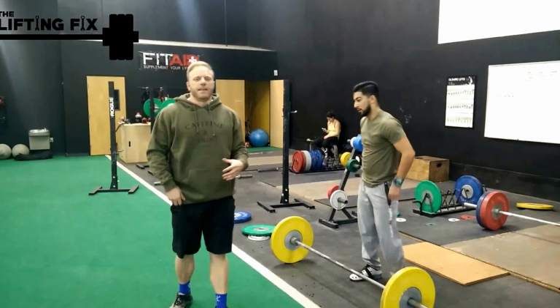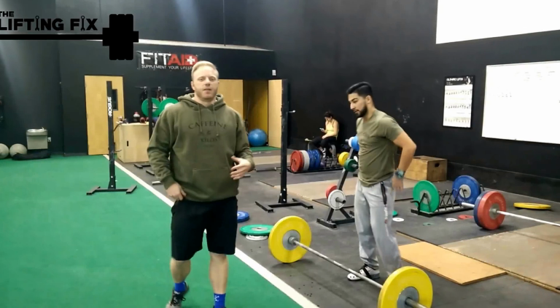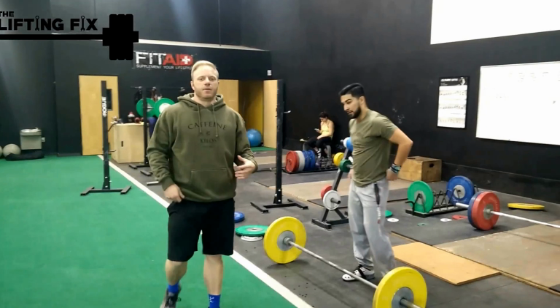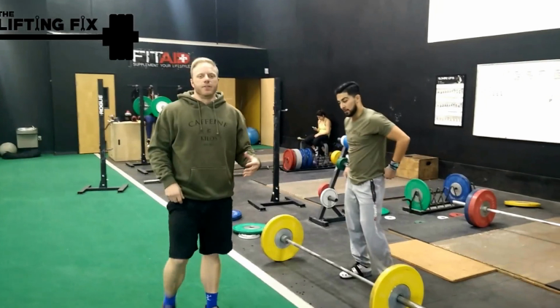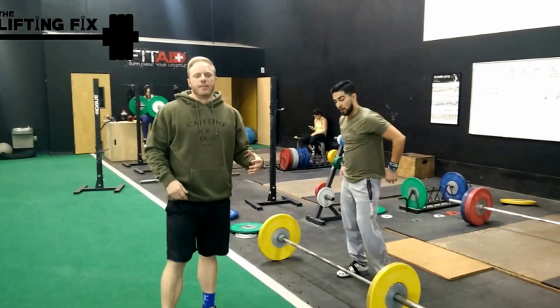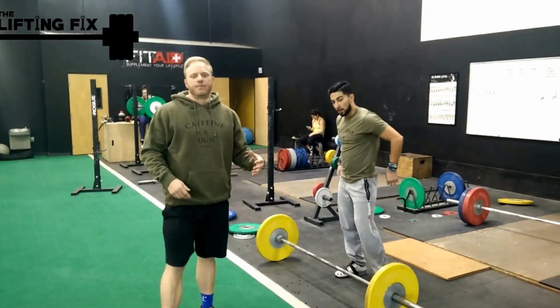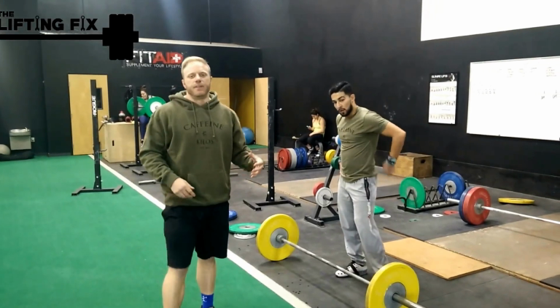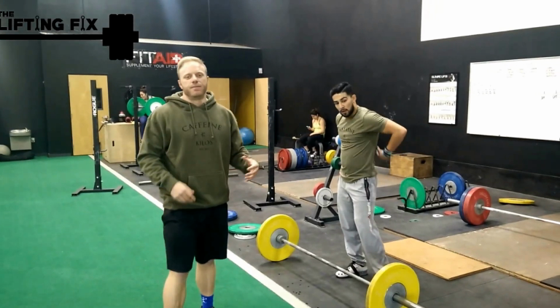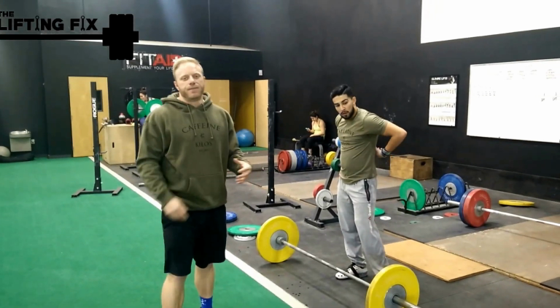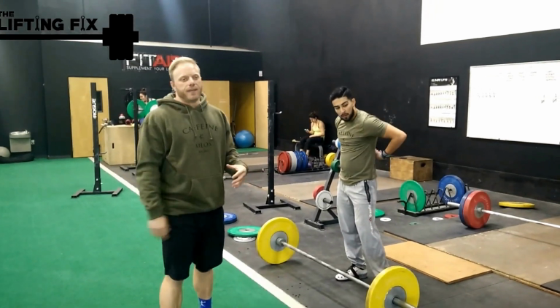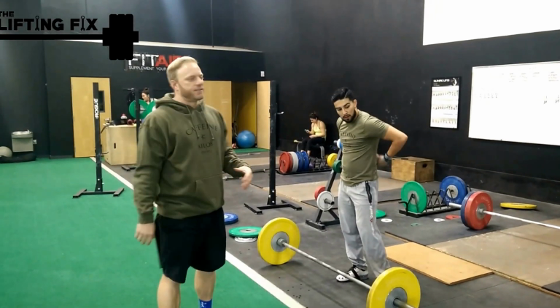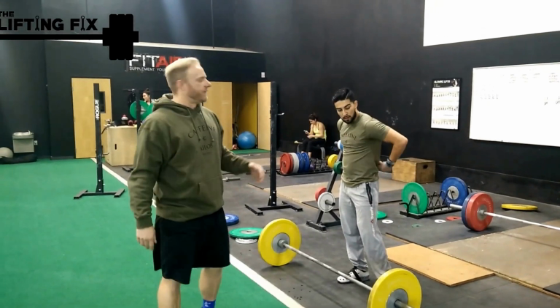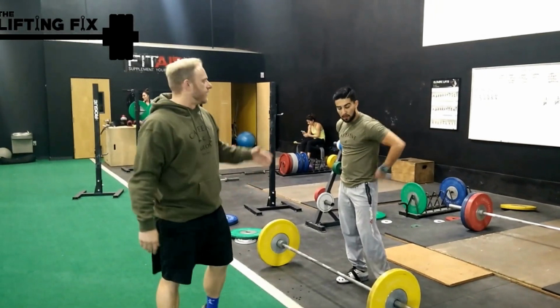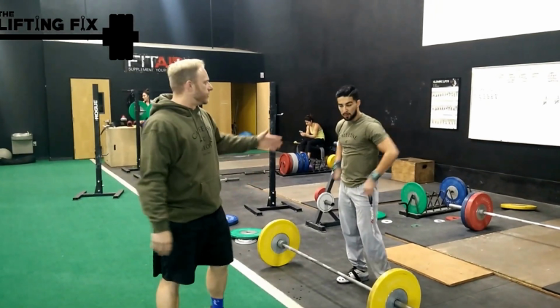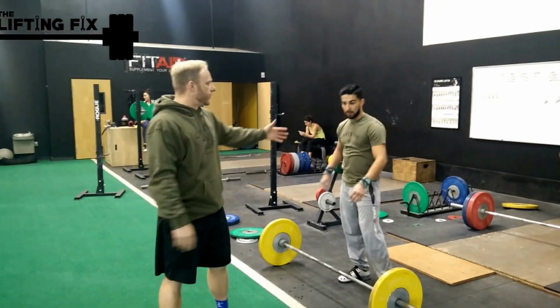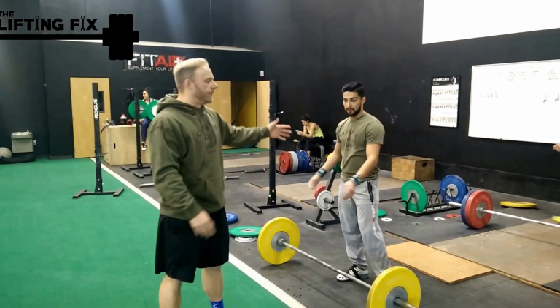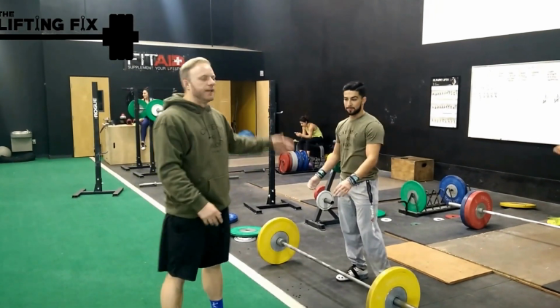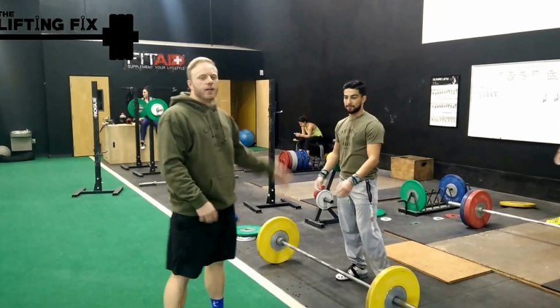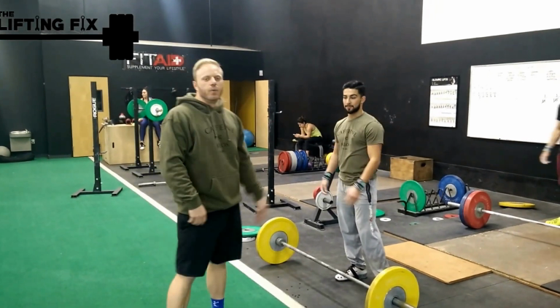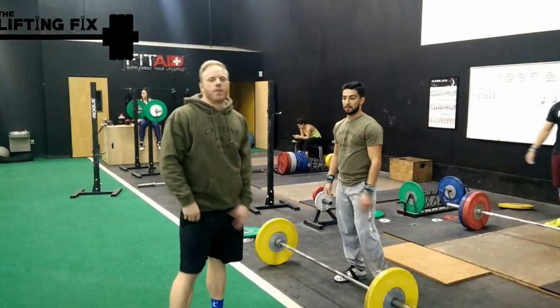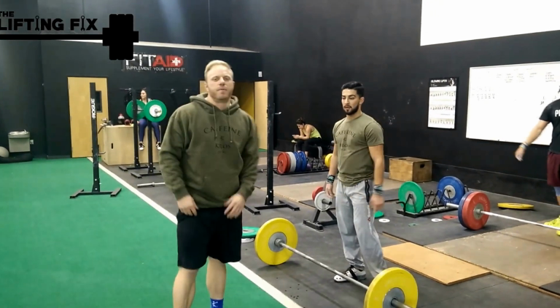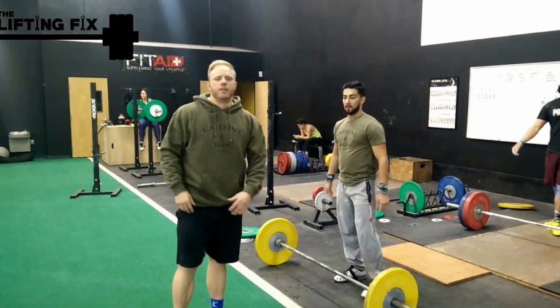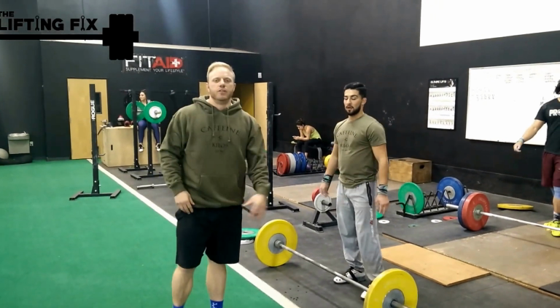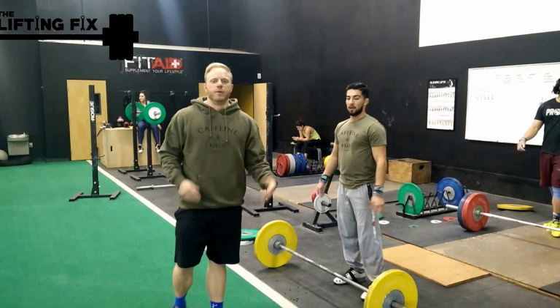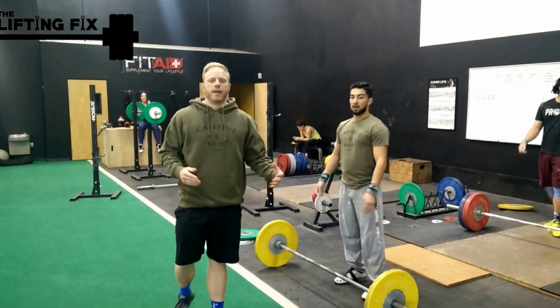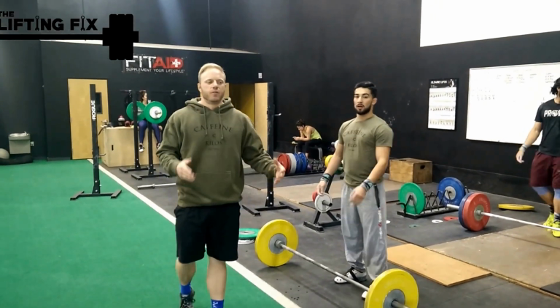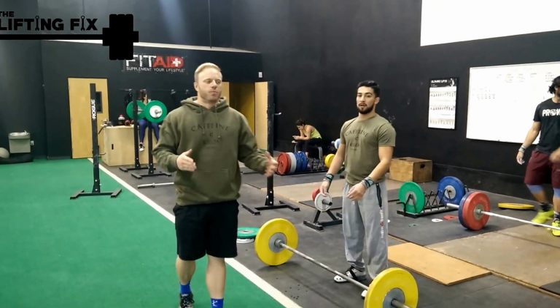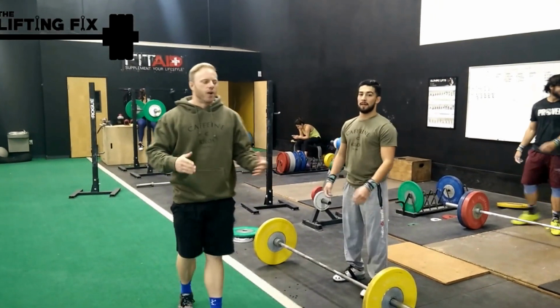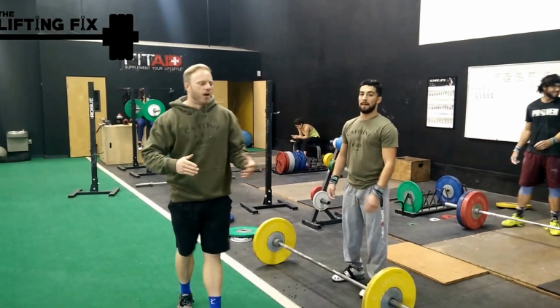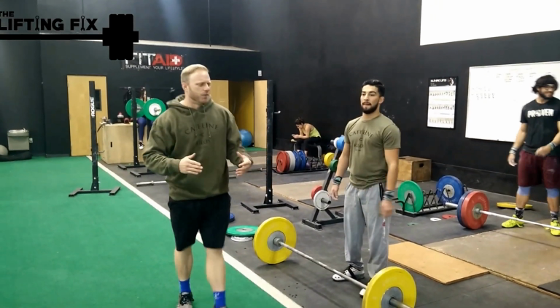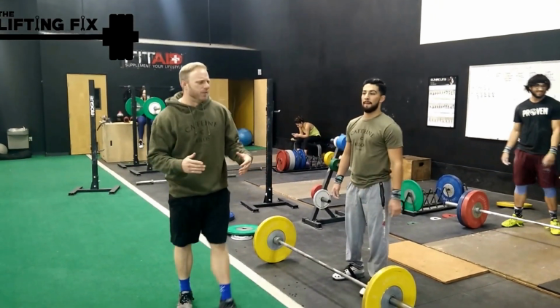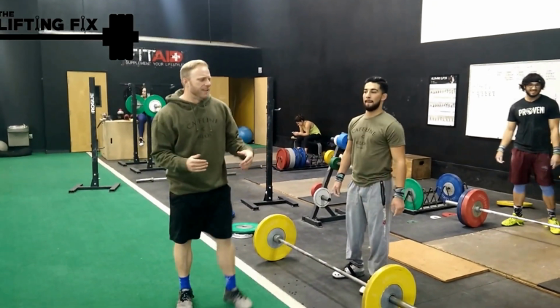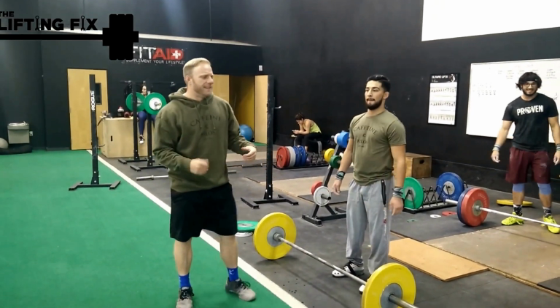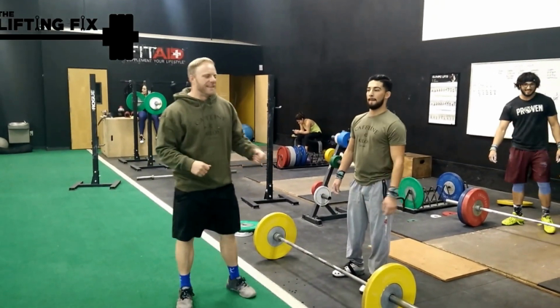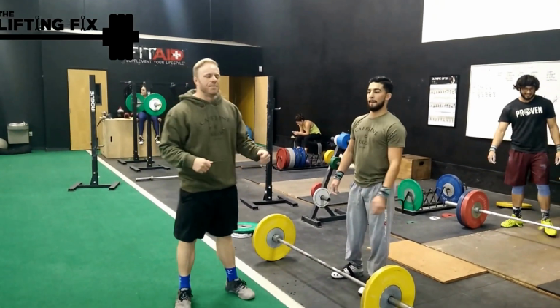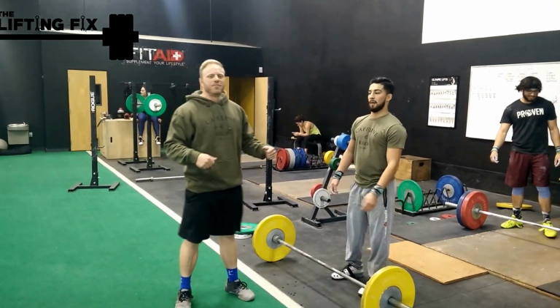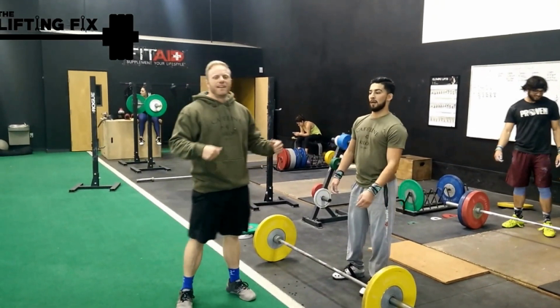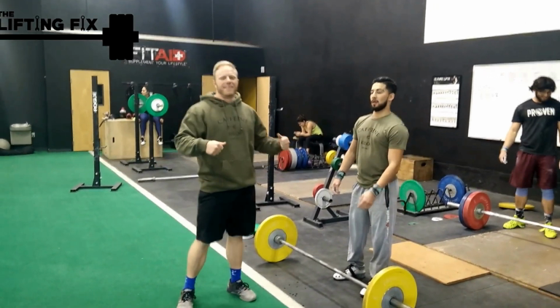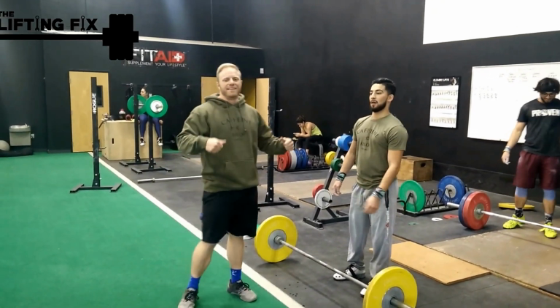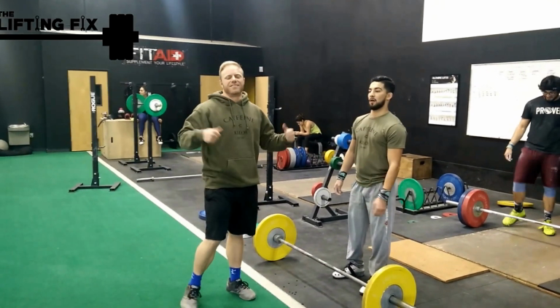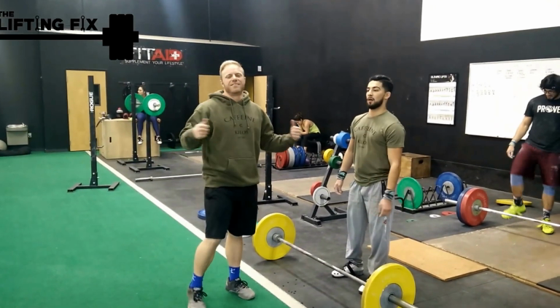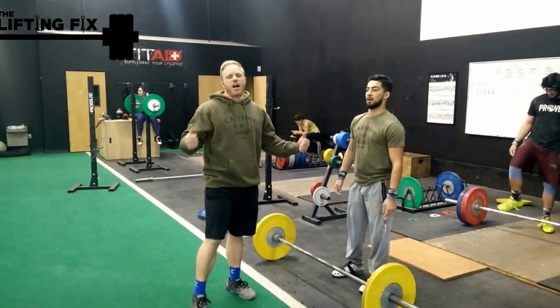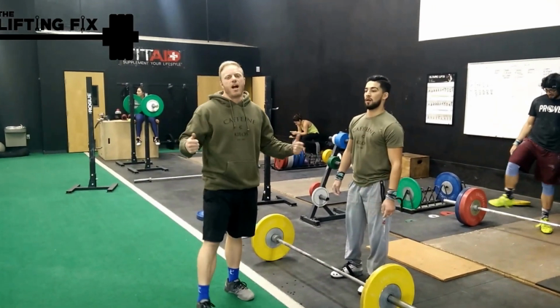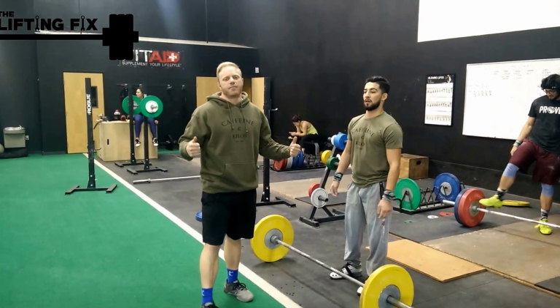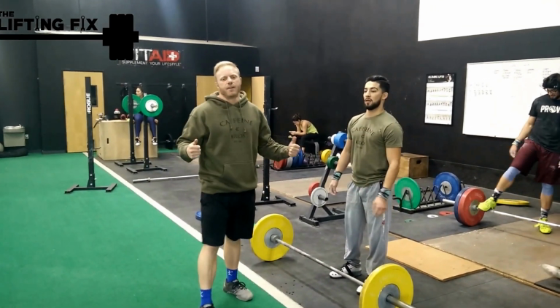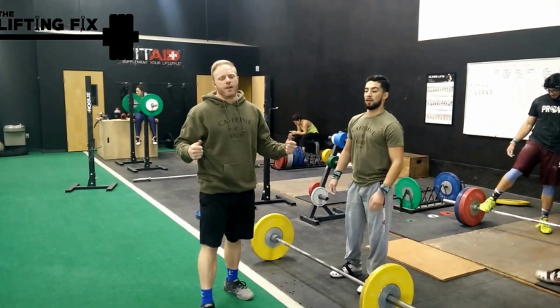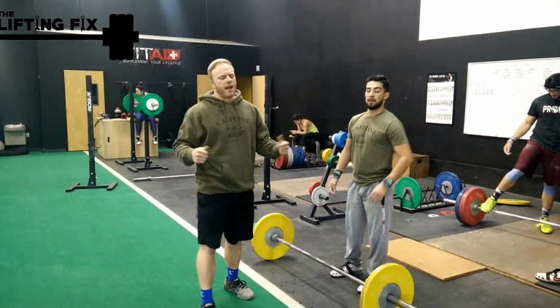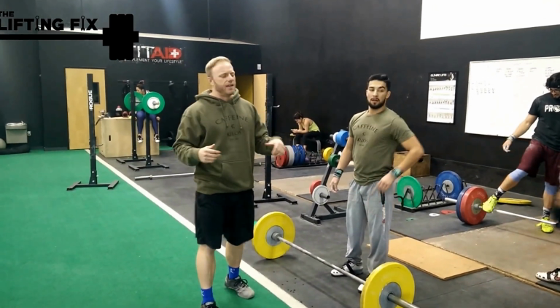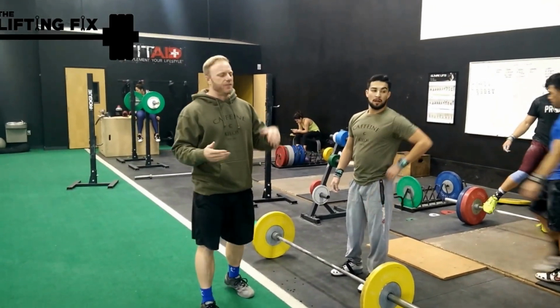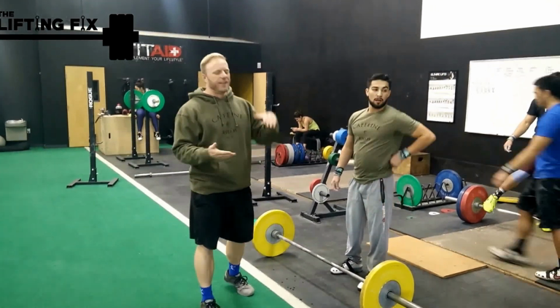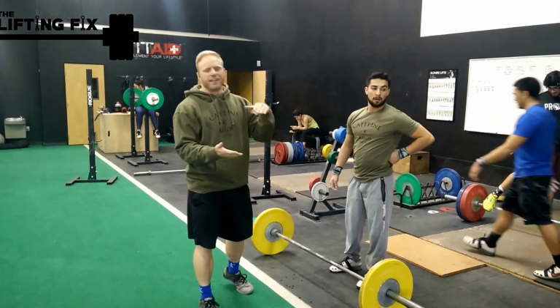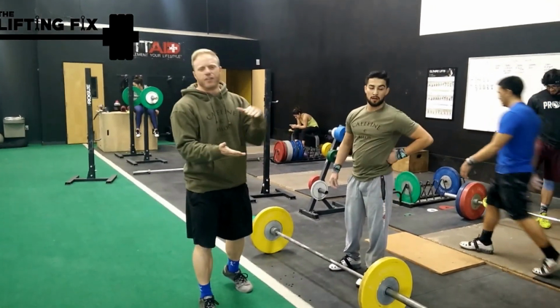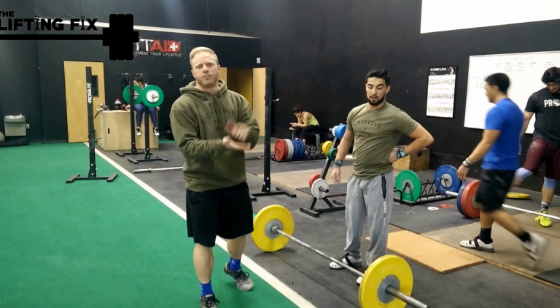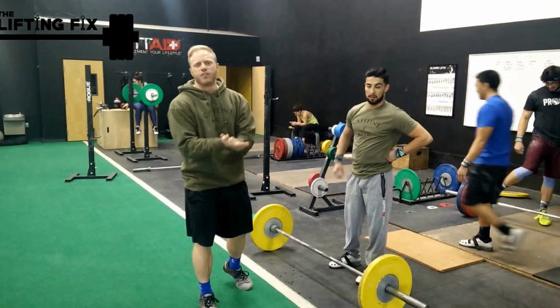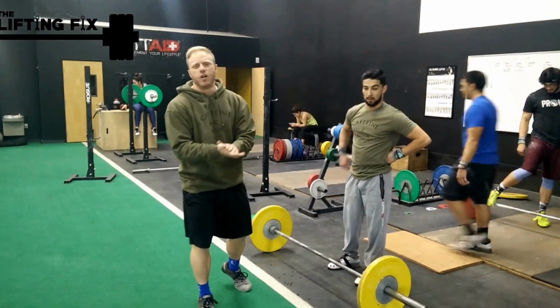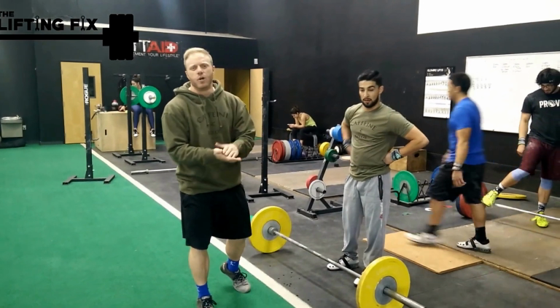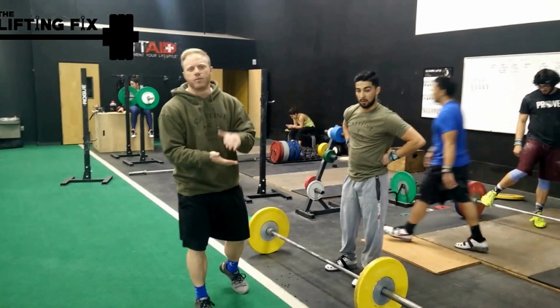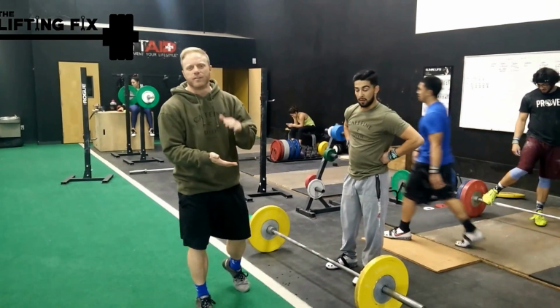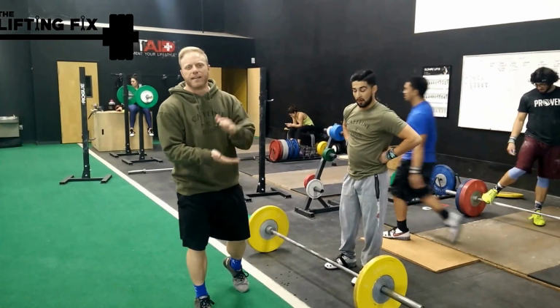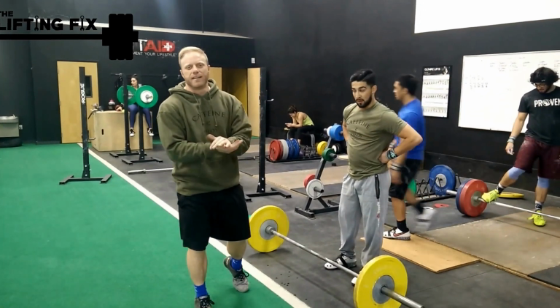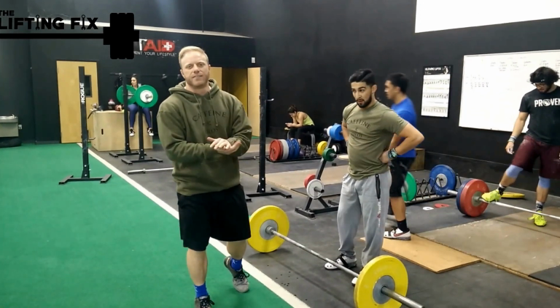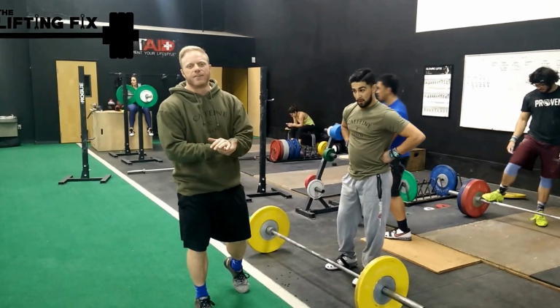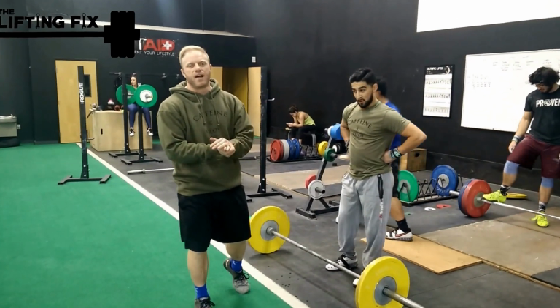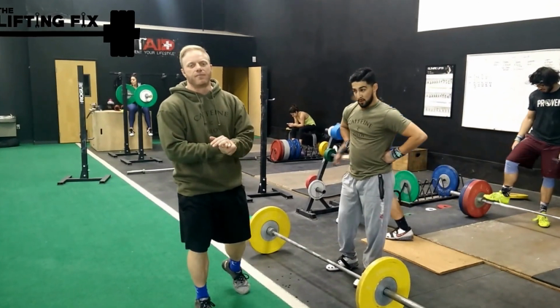Danny with the Lifting Fix. Louie is here with me — Louie has a problem: he keeps landing soft. He's landing on his toes and landing soft.